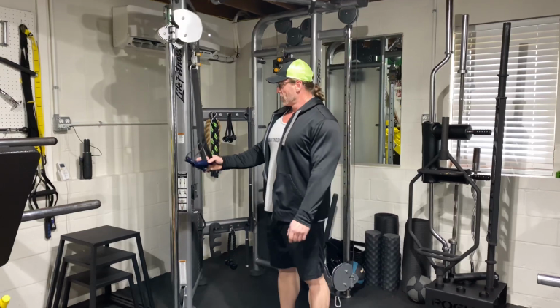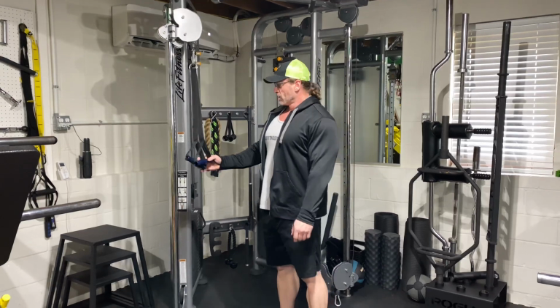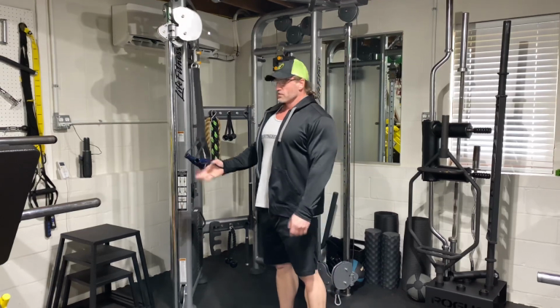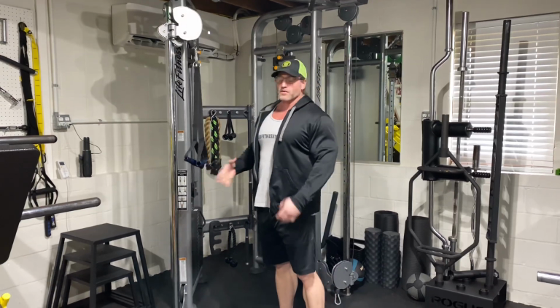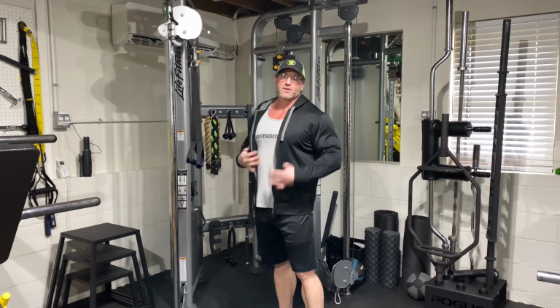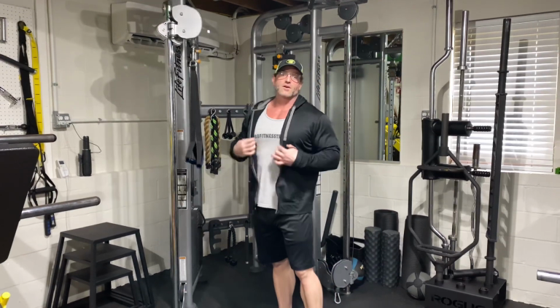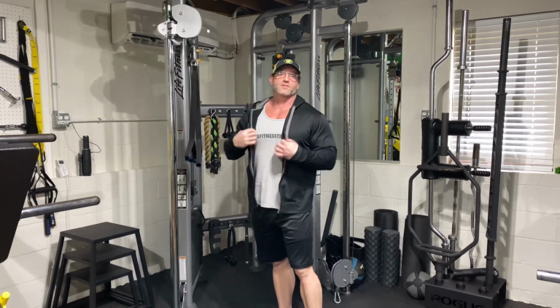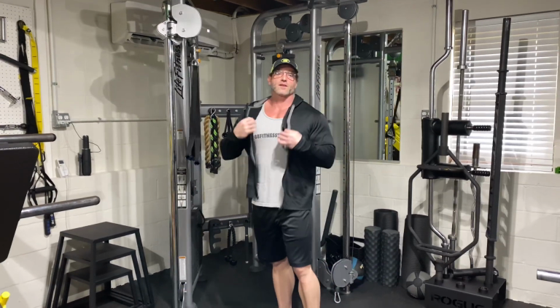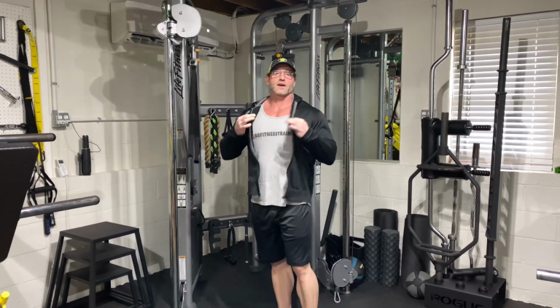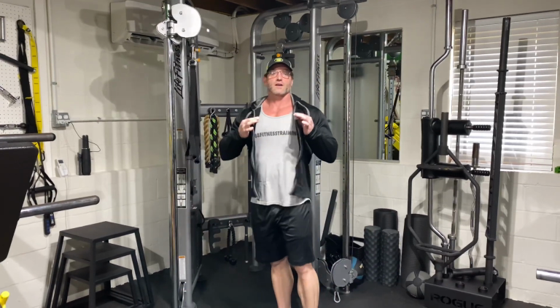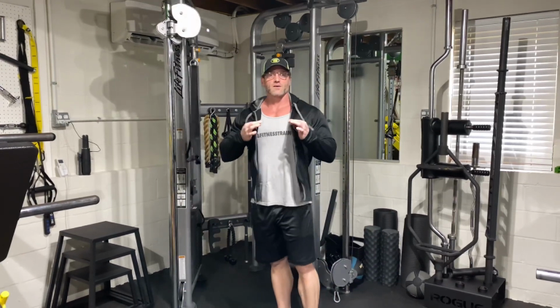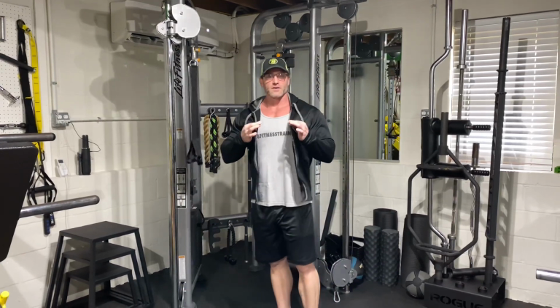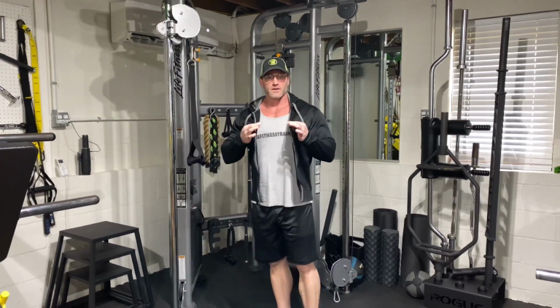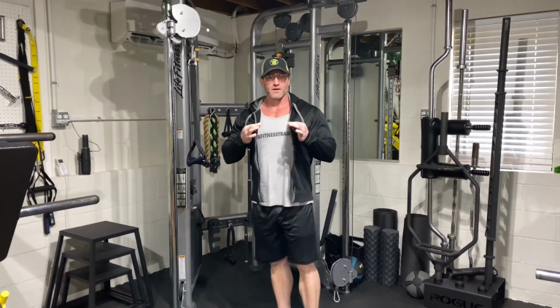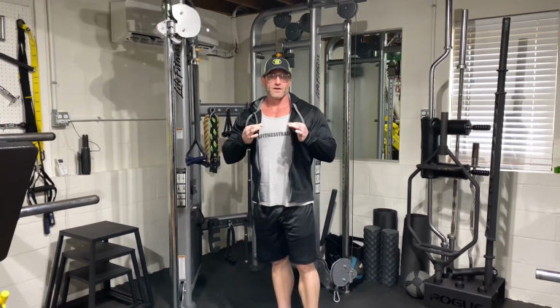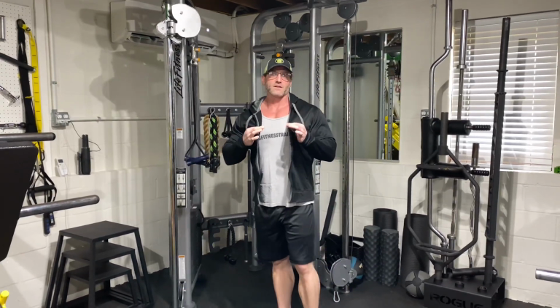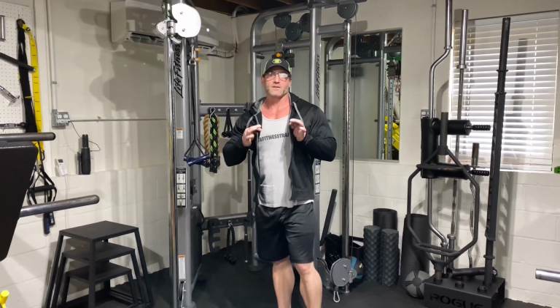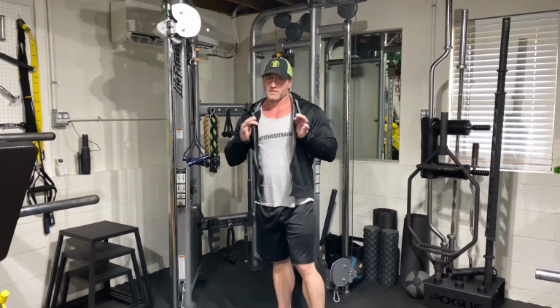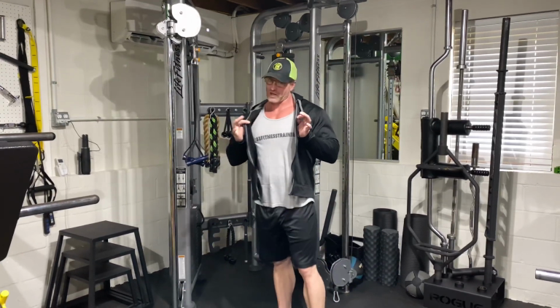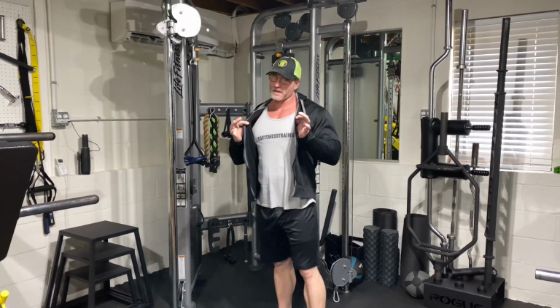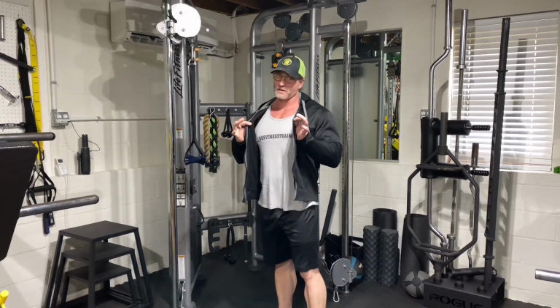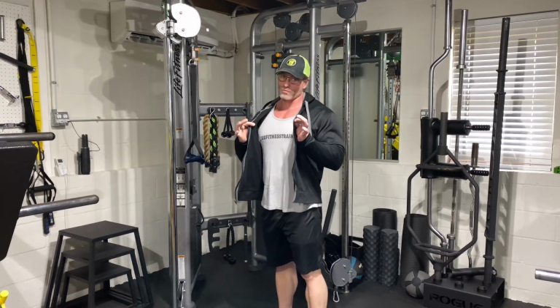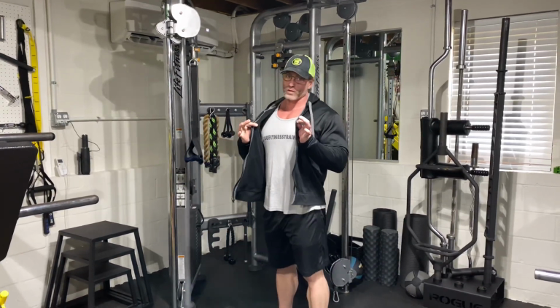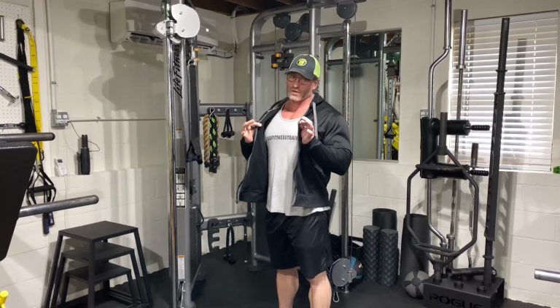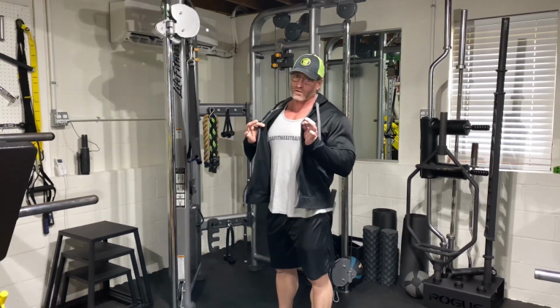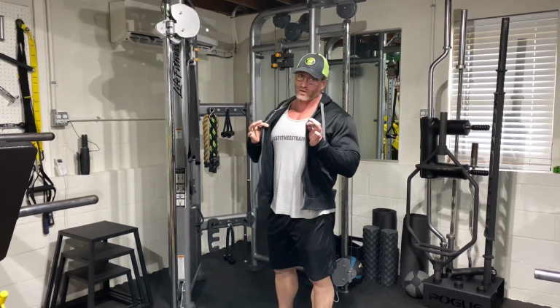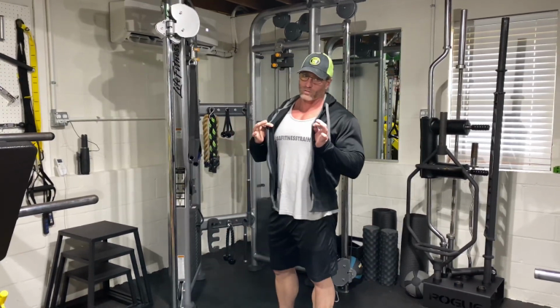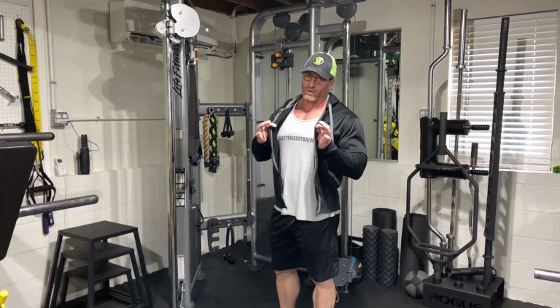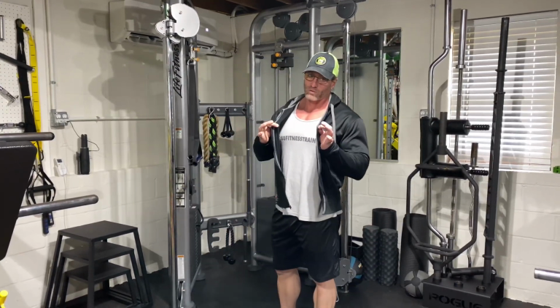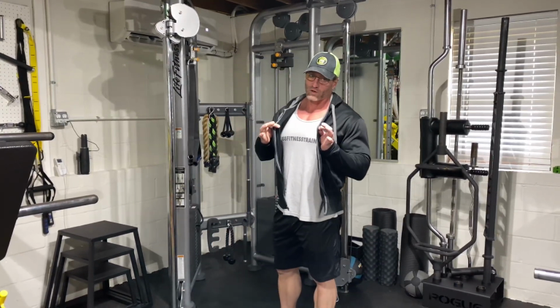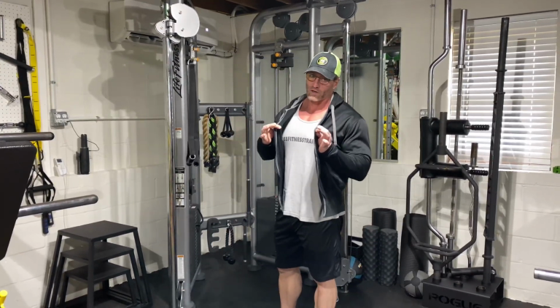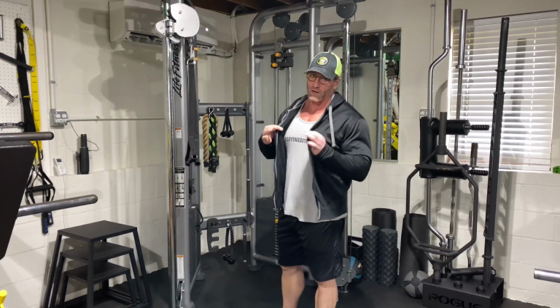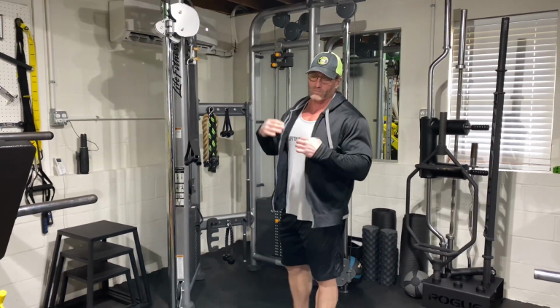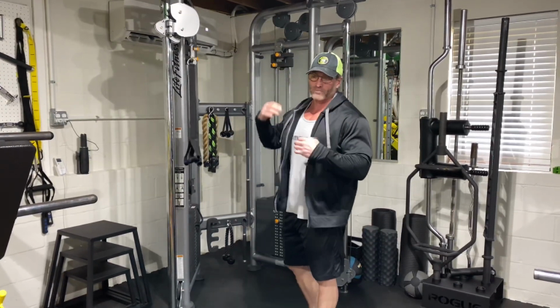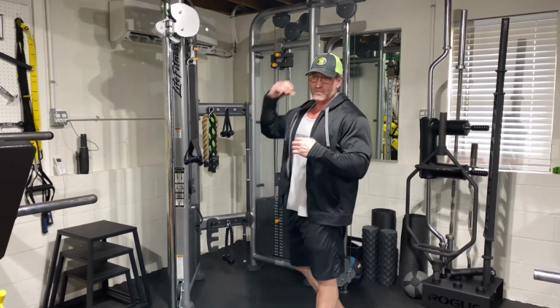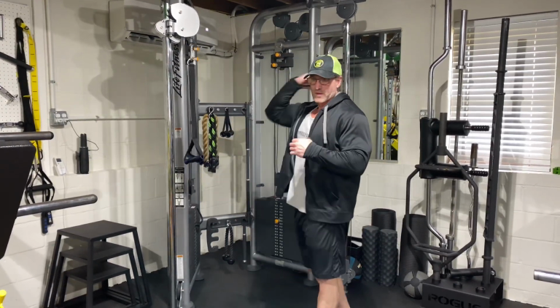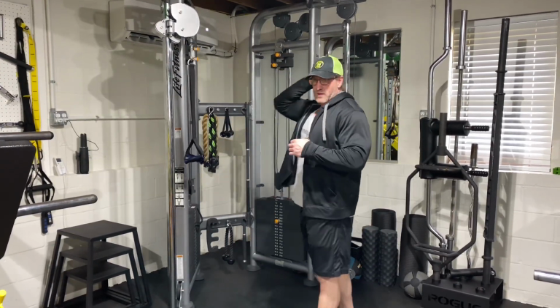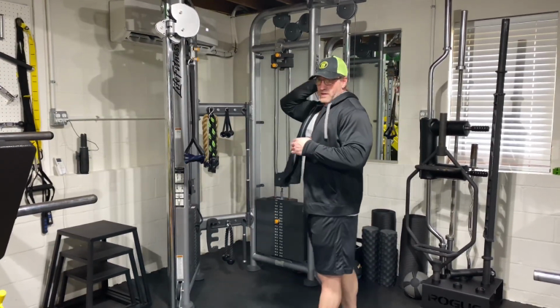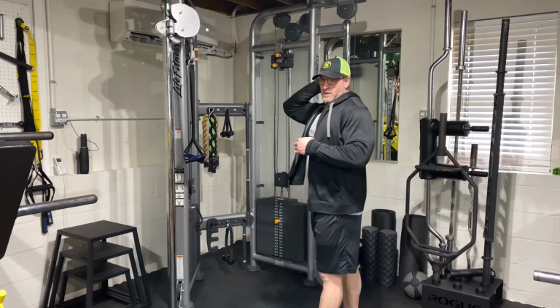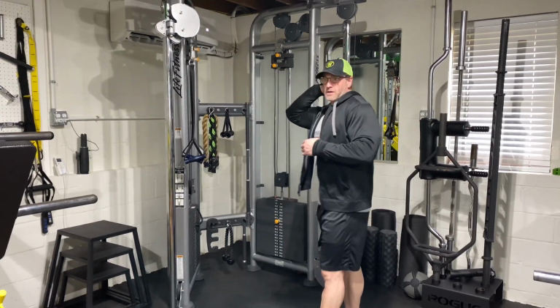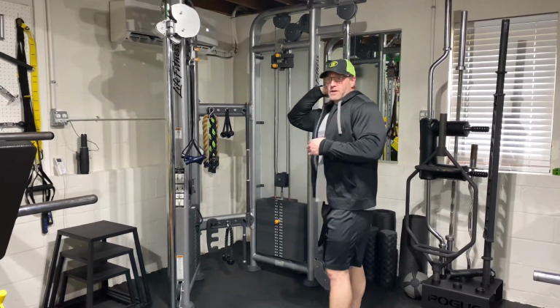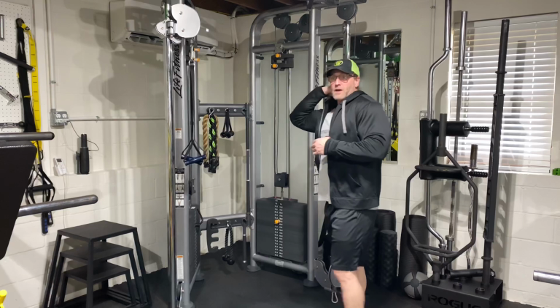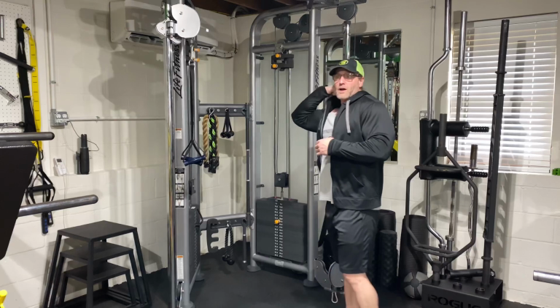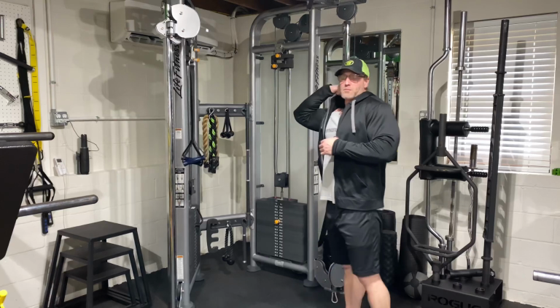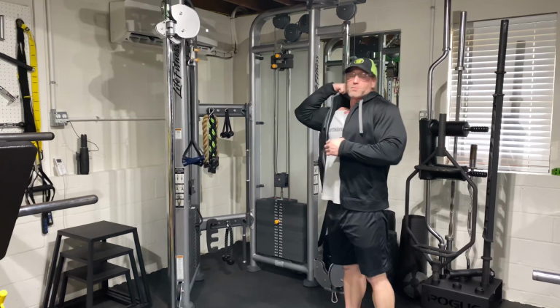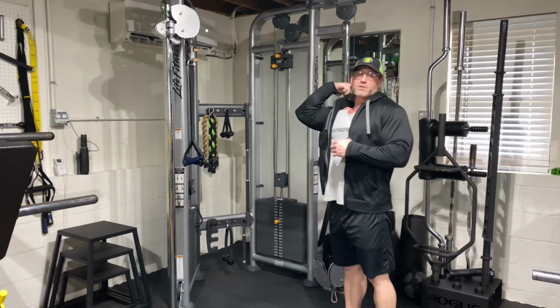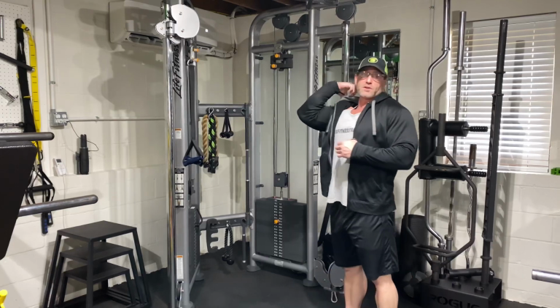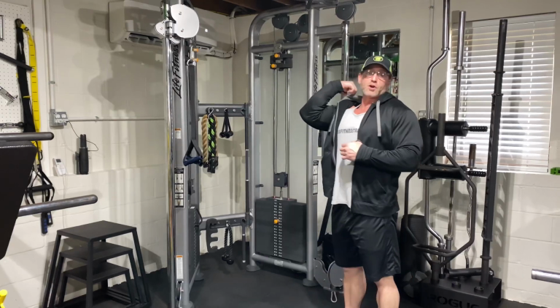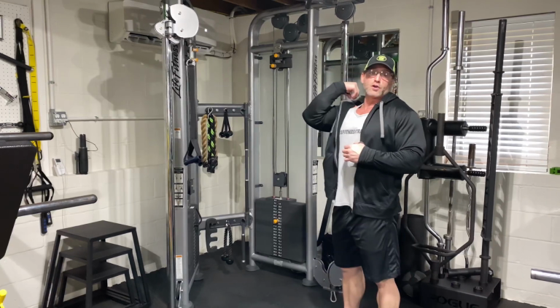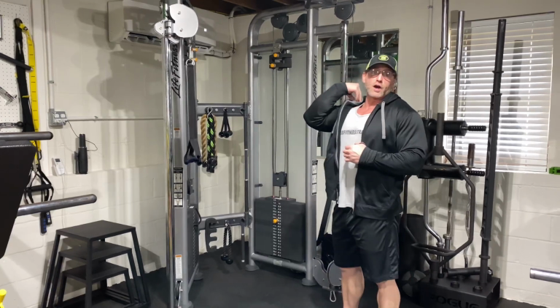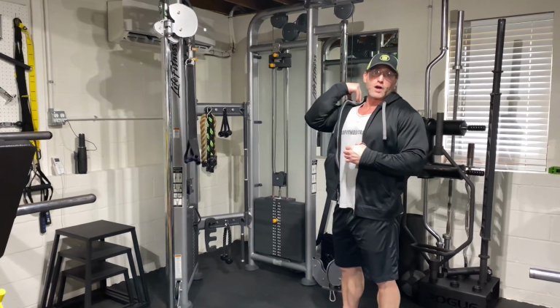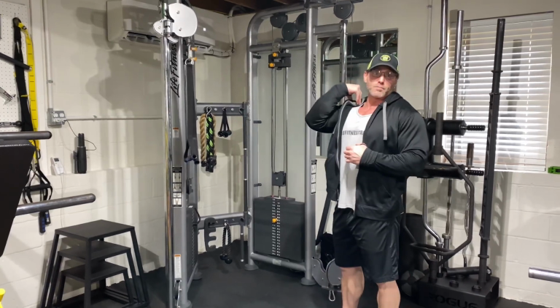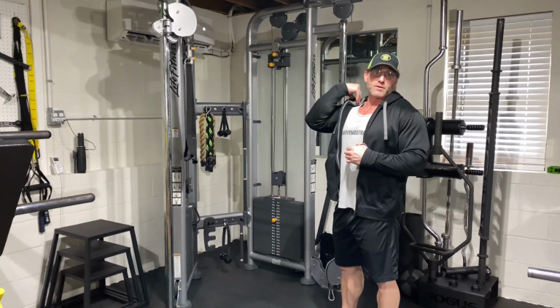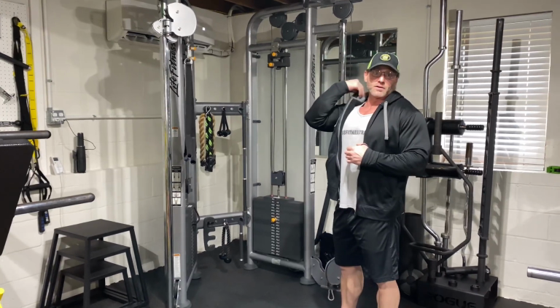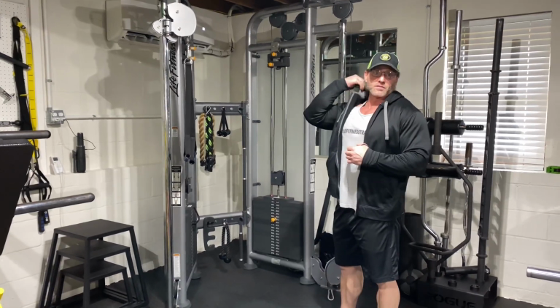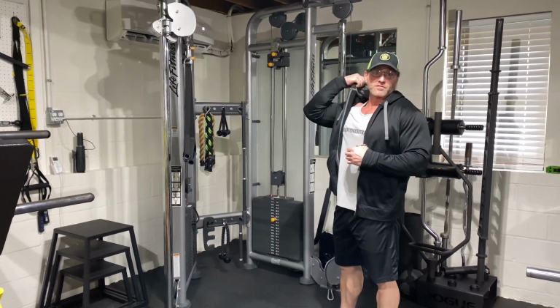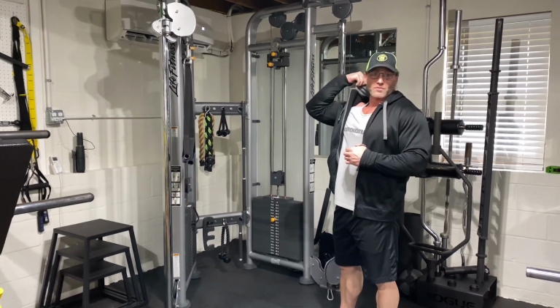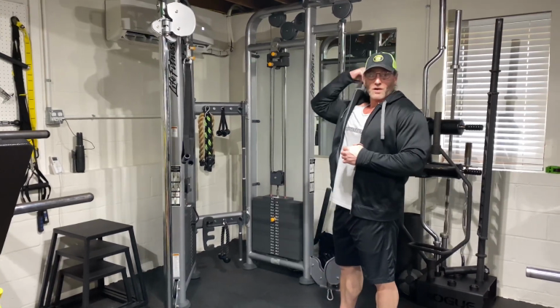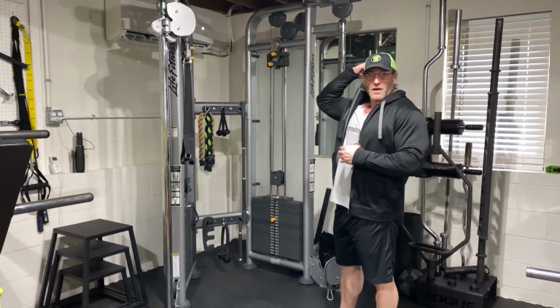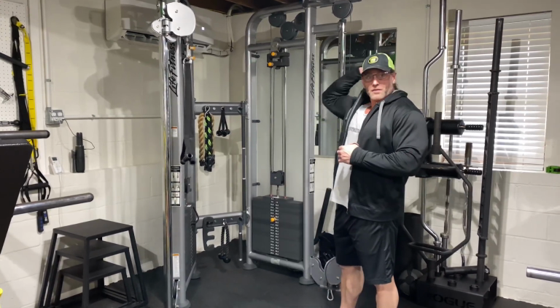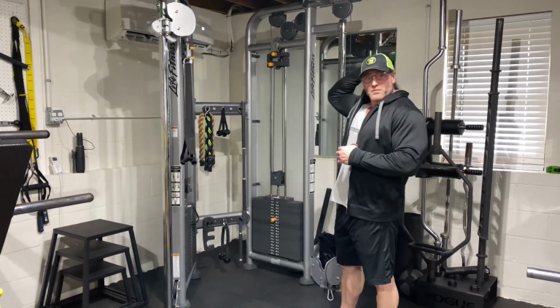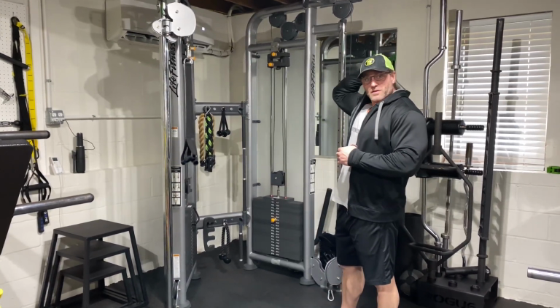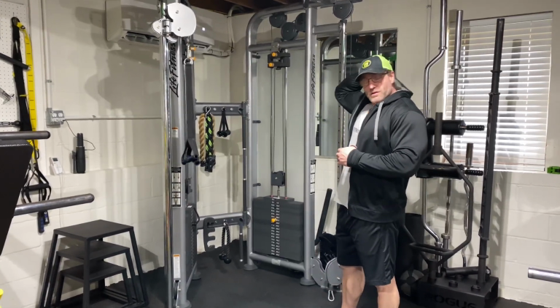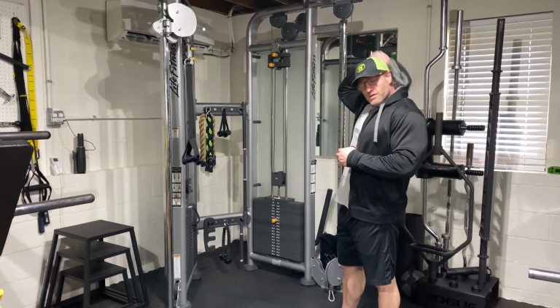So you notice I got a hoodie on. I never wear a hoodie when I'm working out. I'm going to put the hood up — you're going to see why in a minute here.